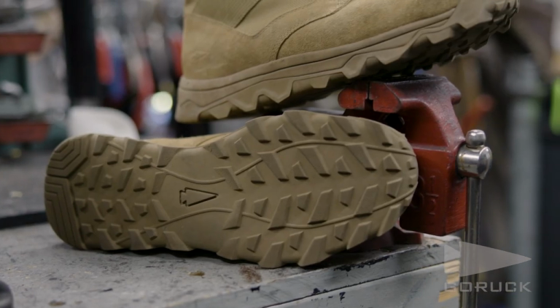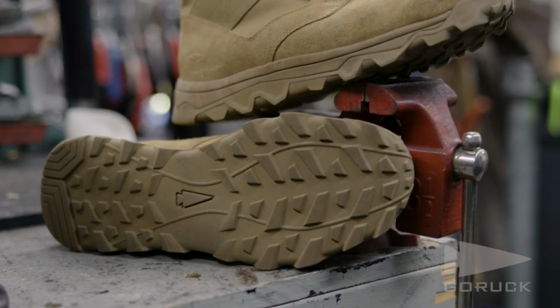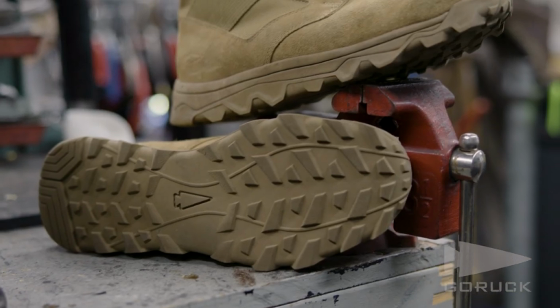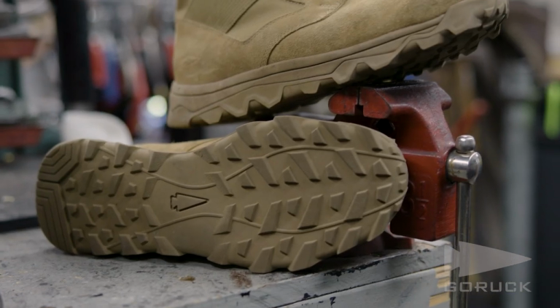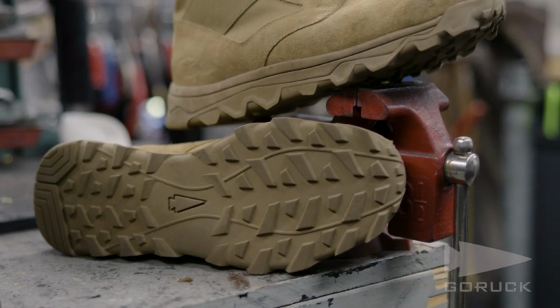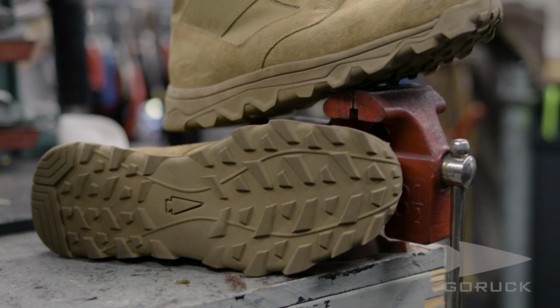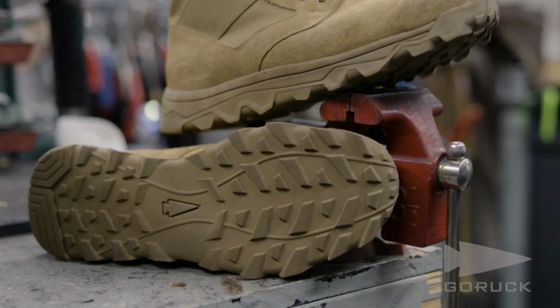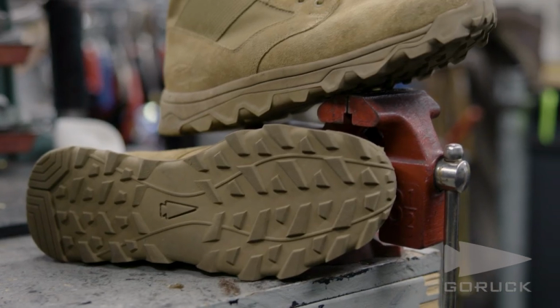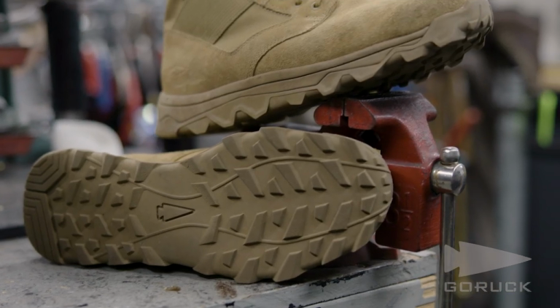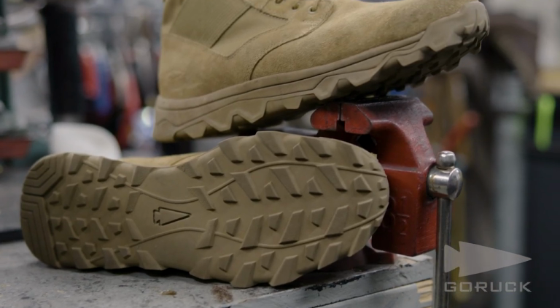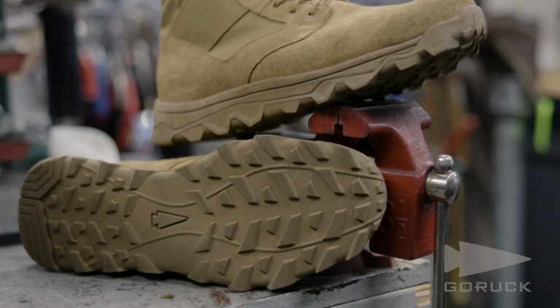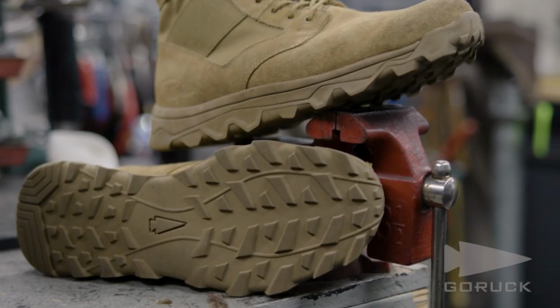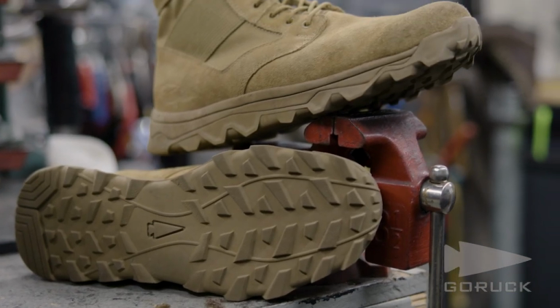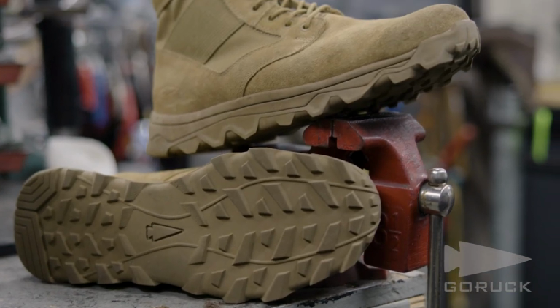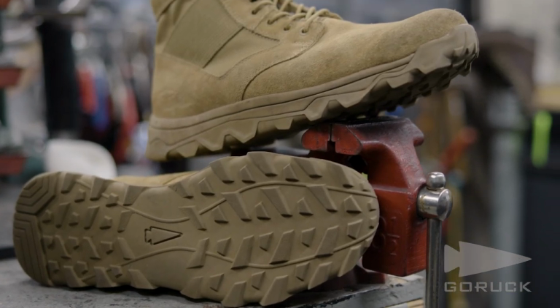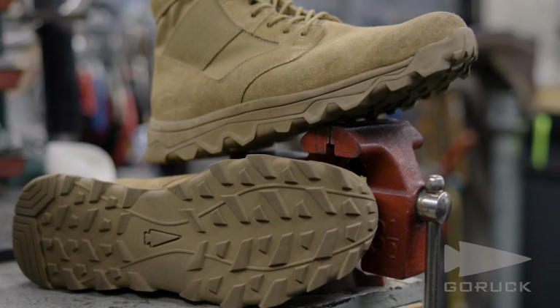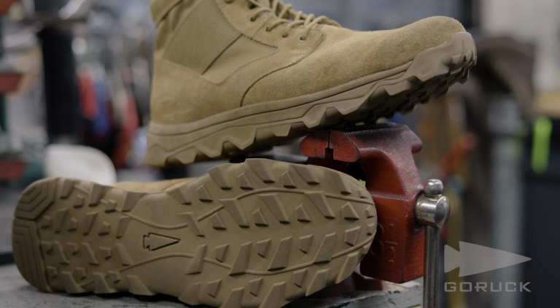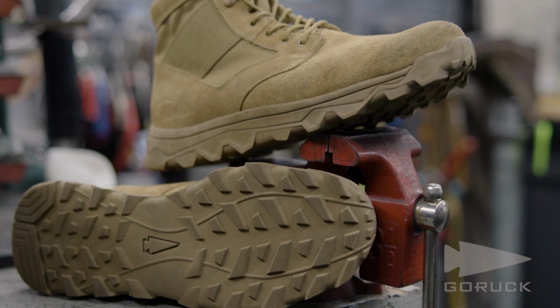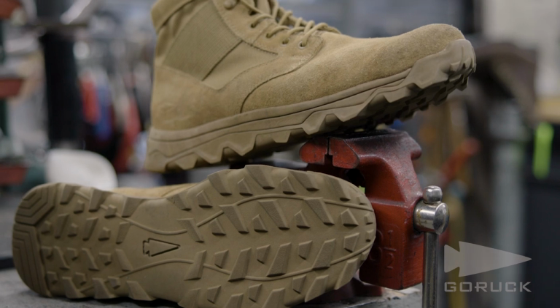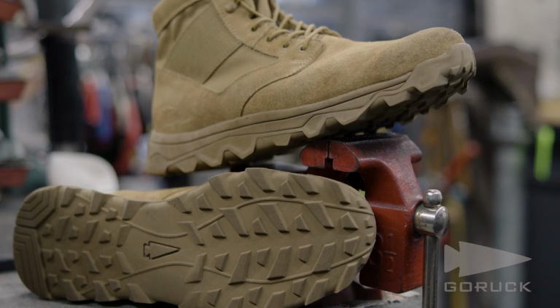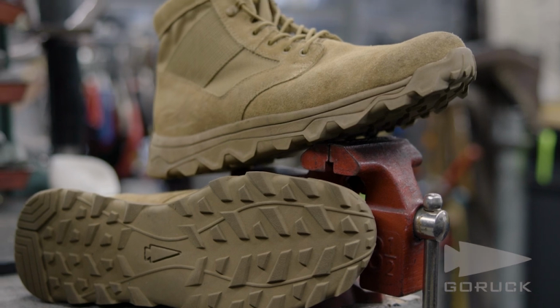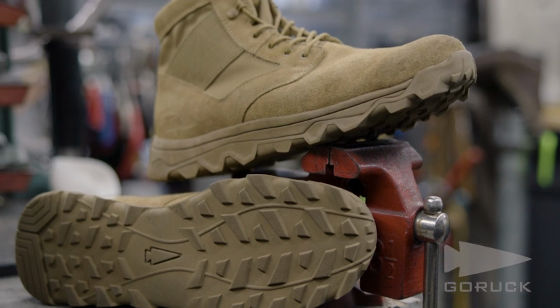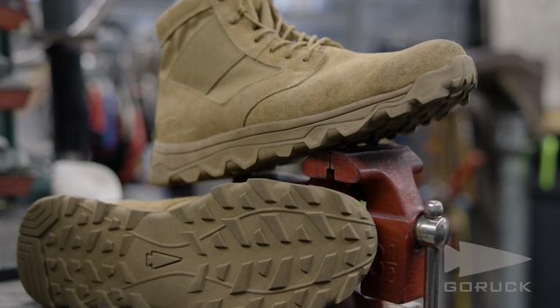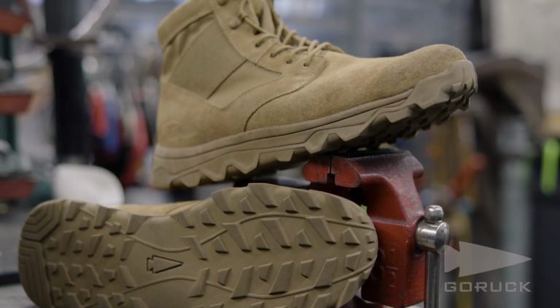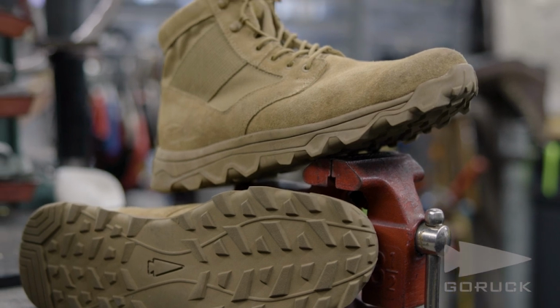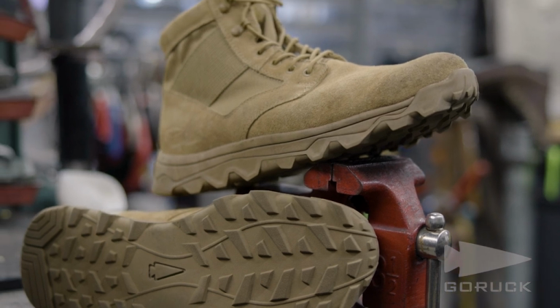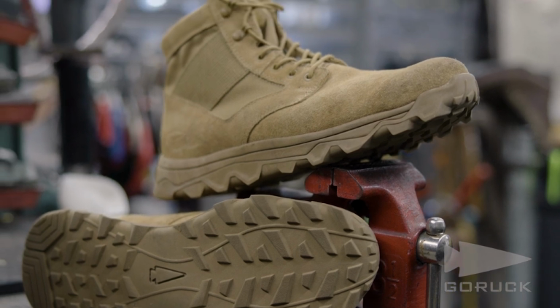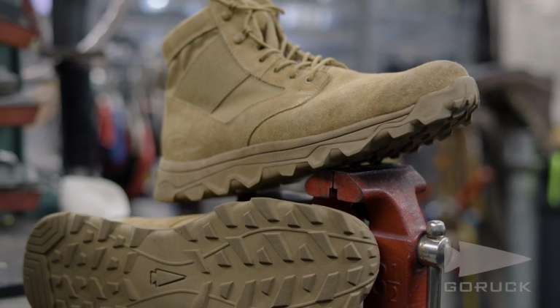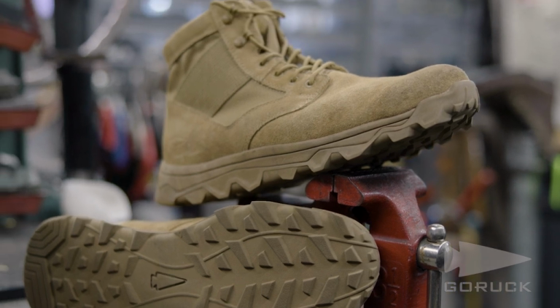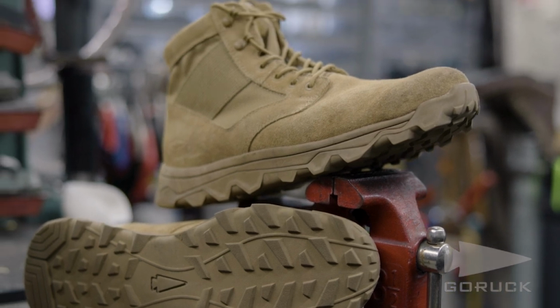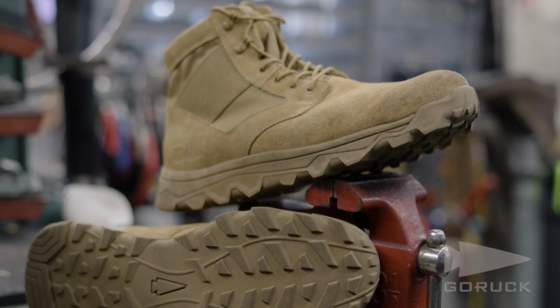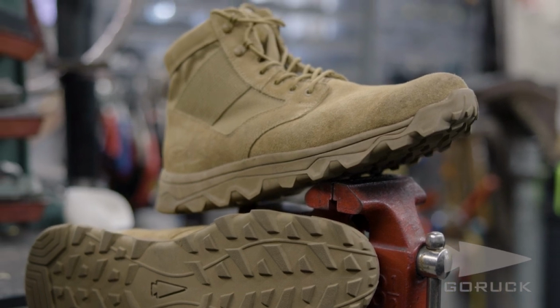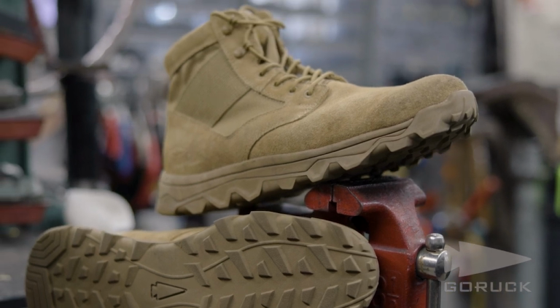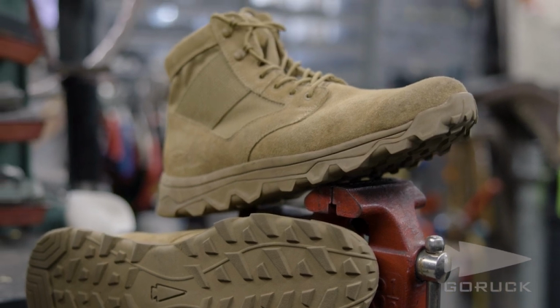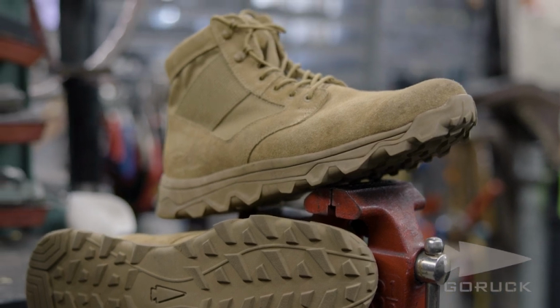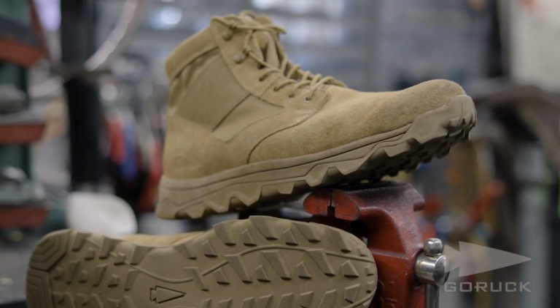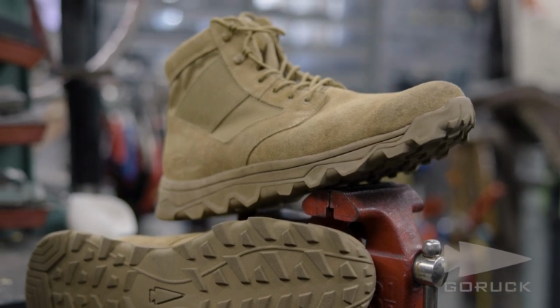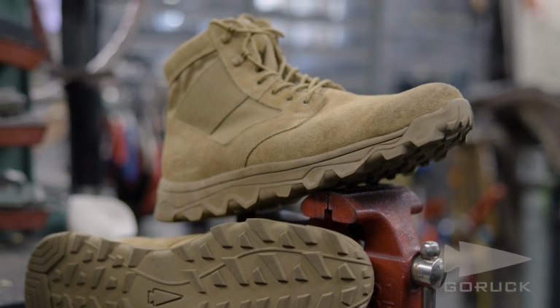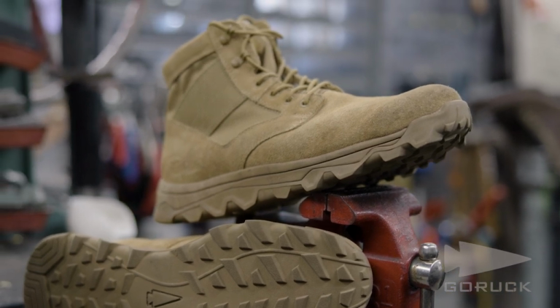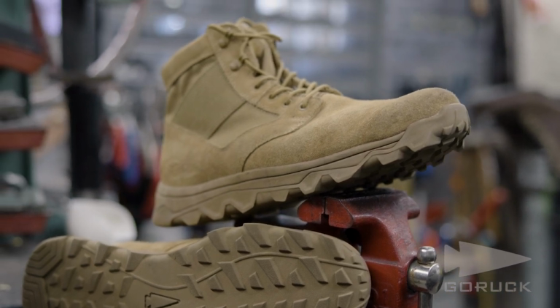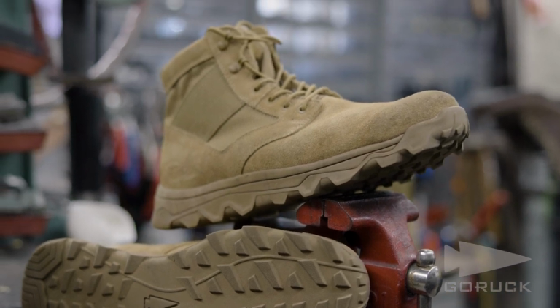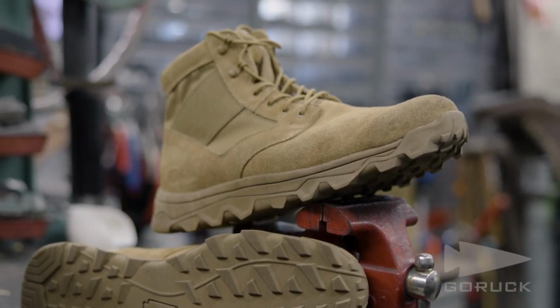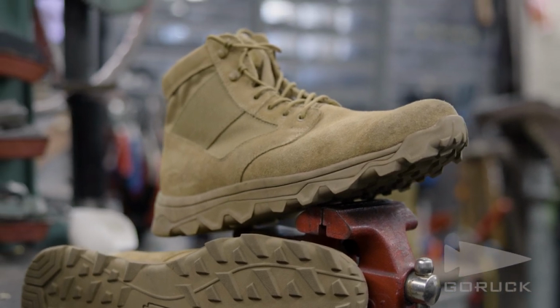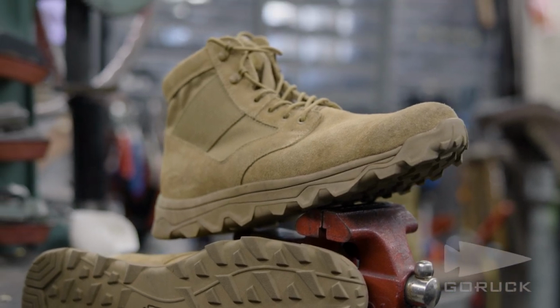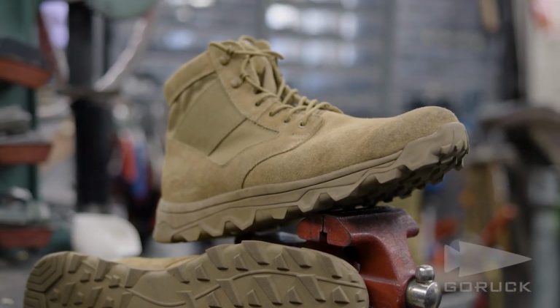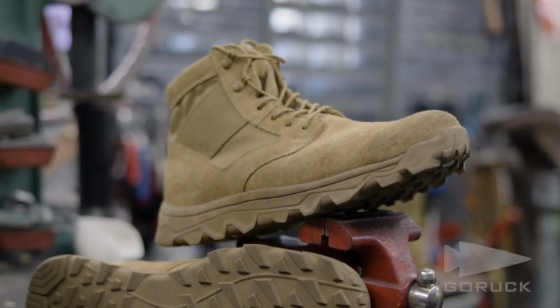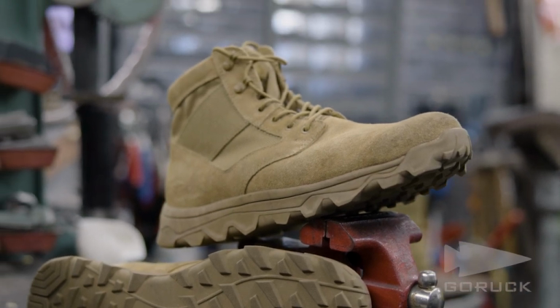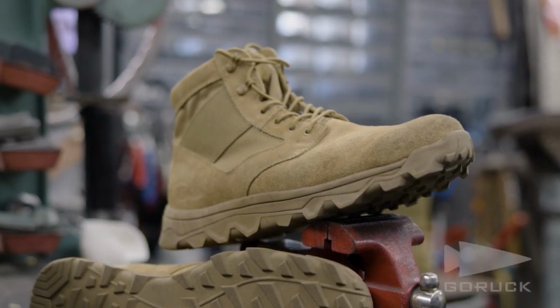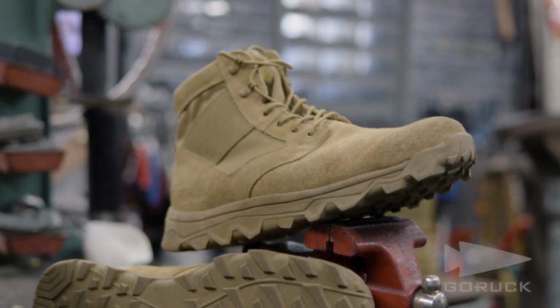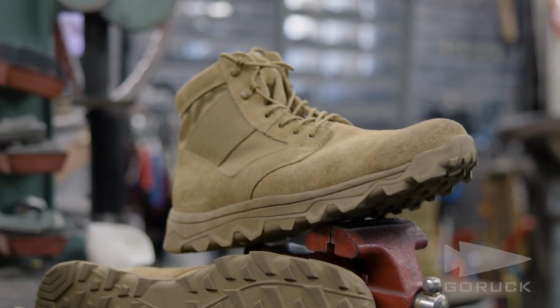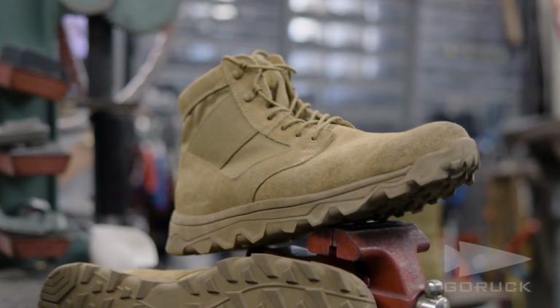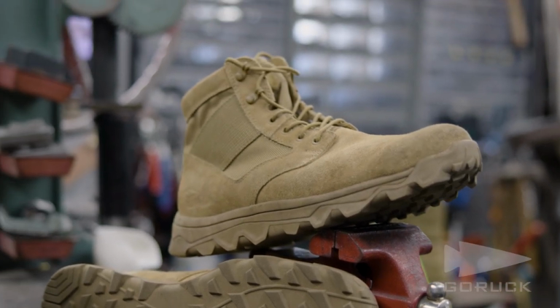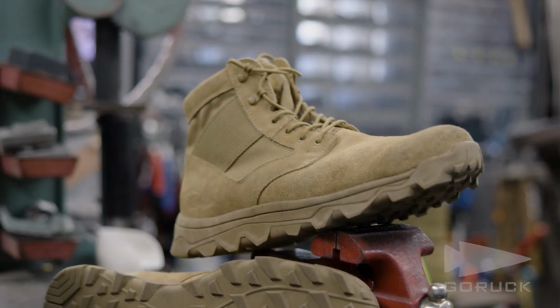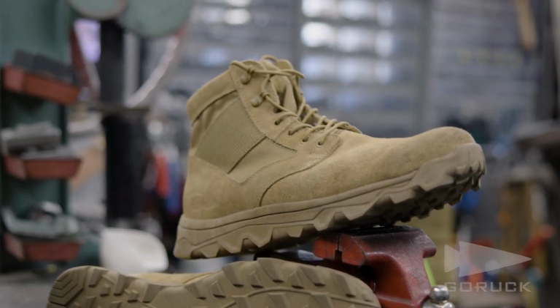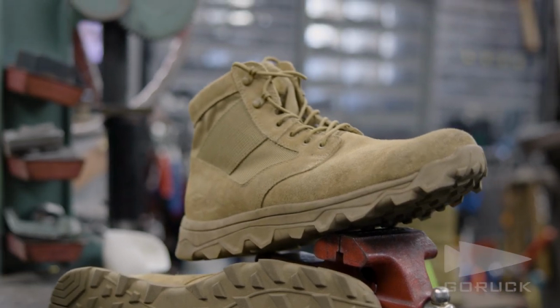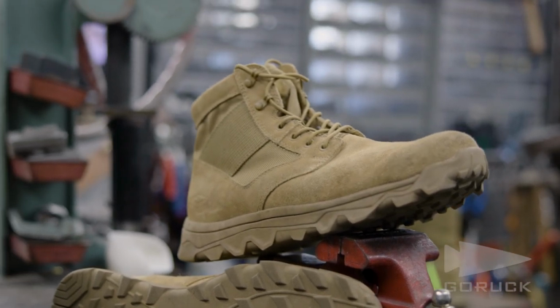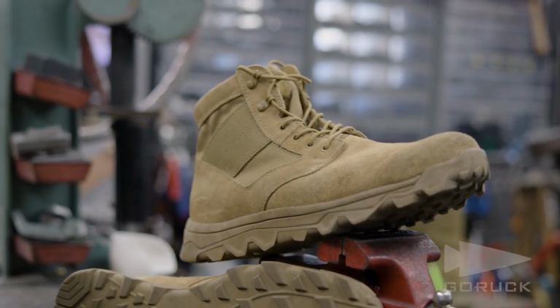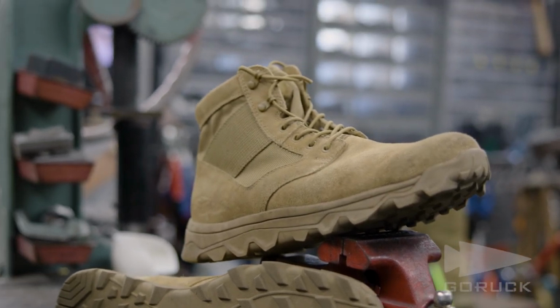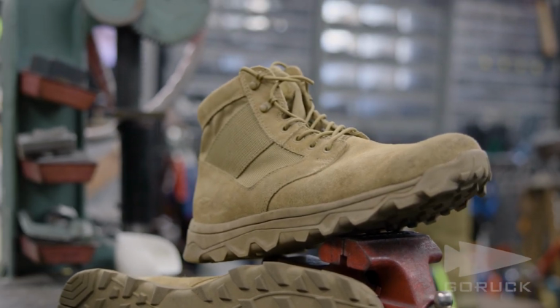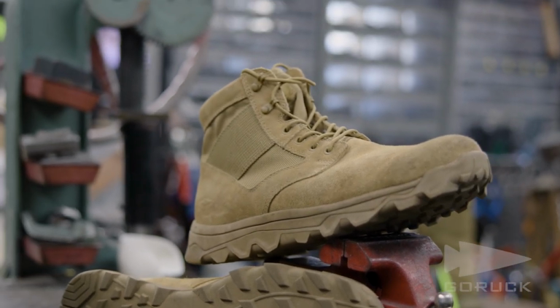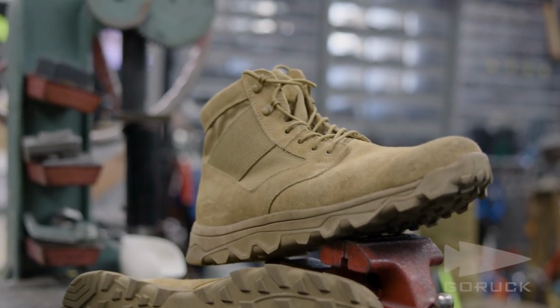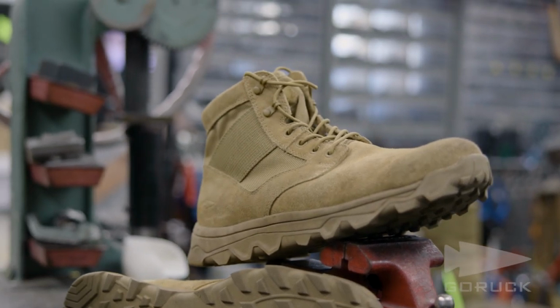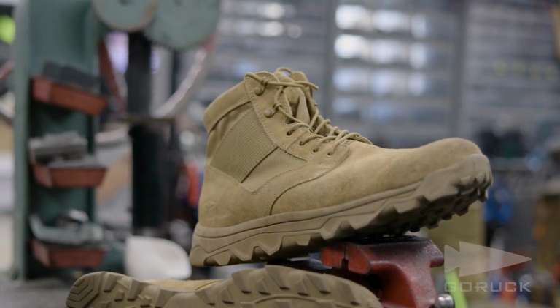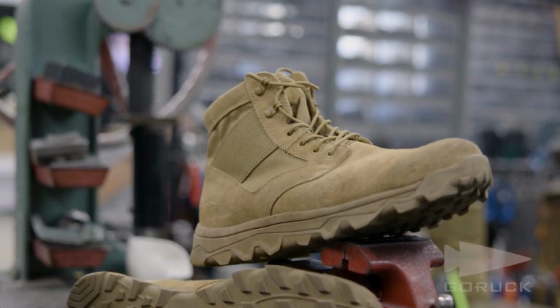So with the incorporation of this new tread pattern and this new outsole compounding, this MAC V2 will carry on the legacy of the MAC V1.